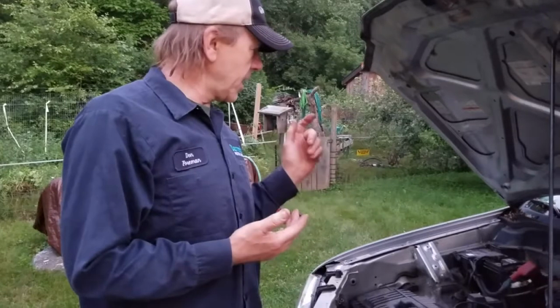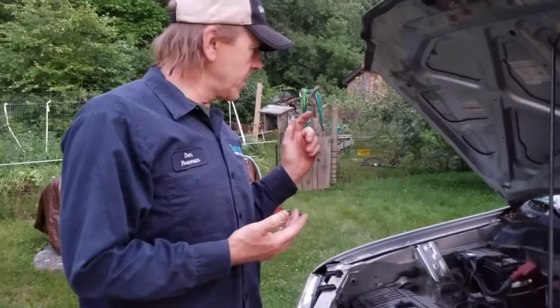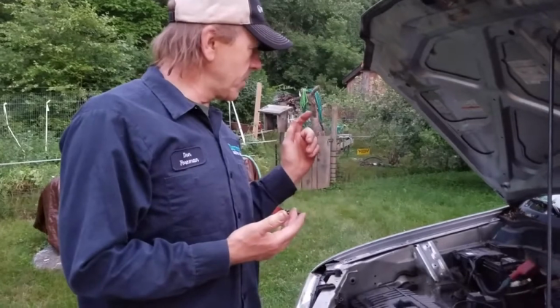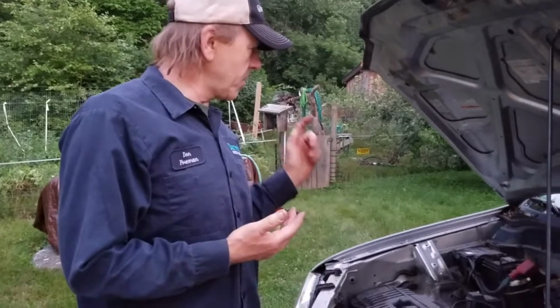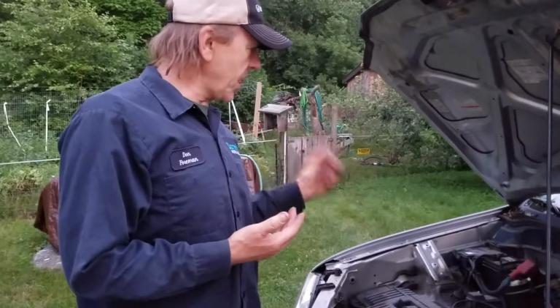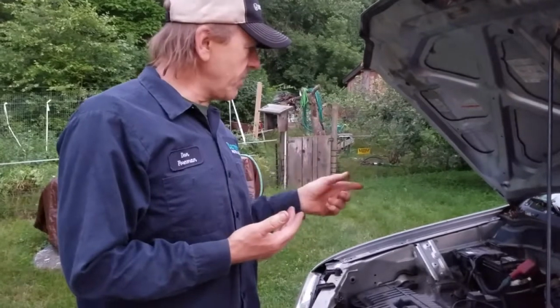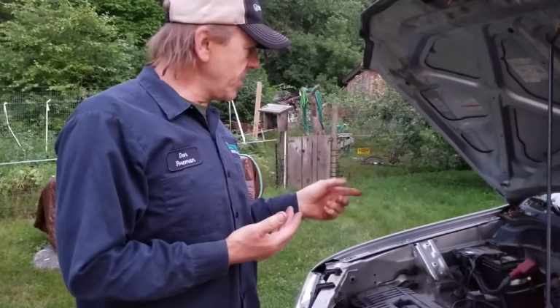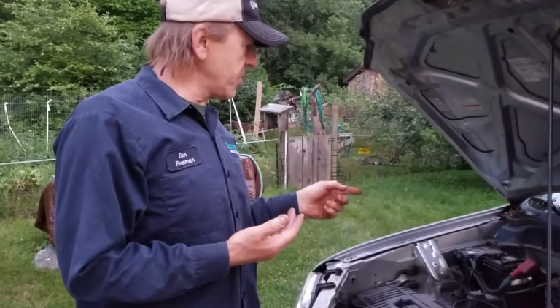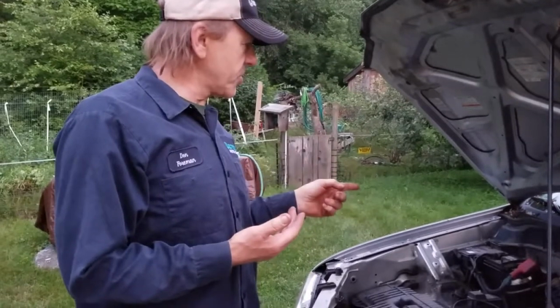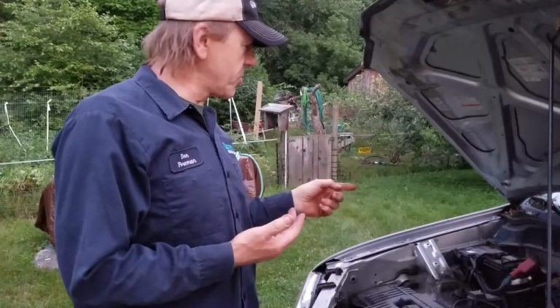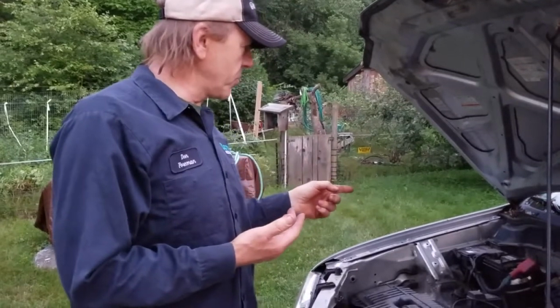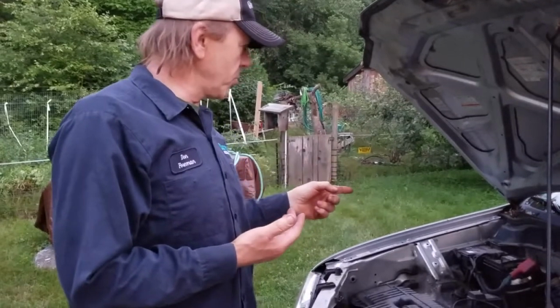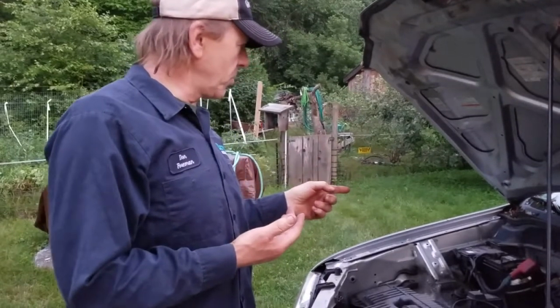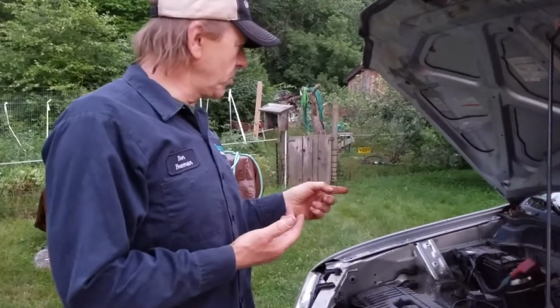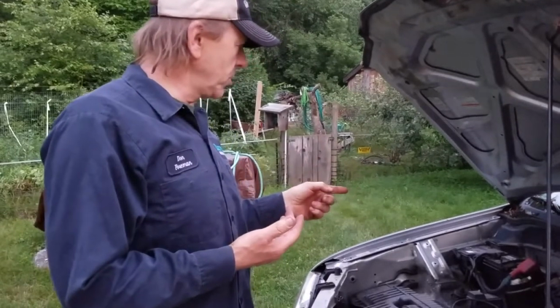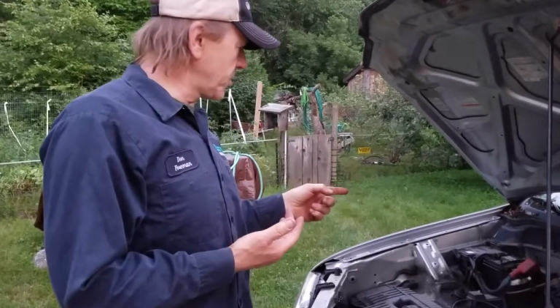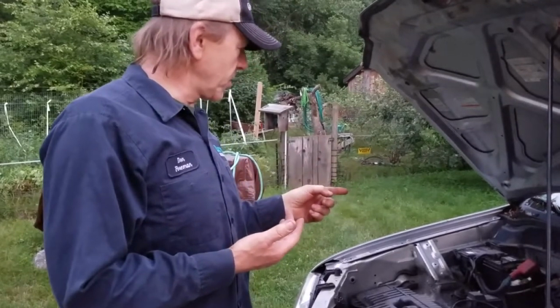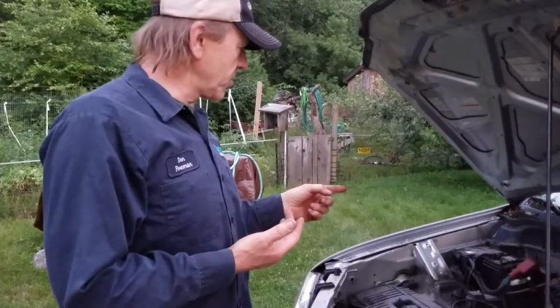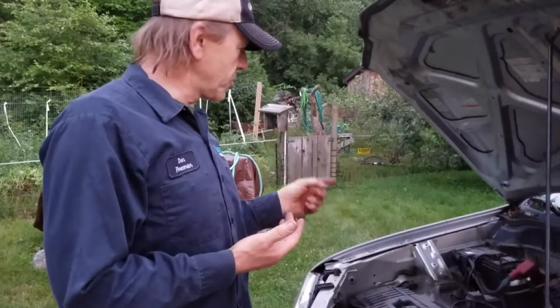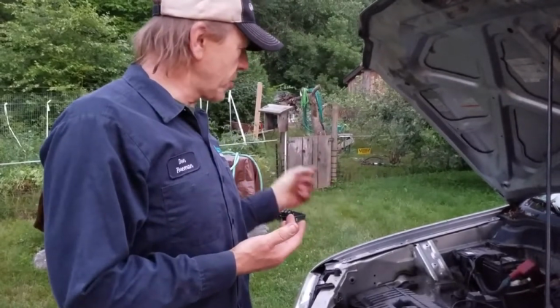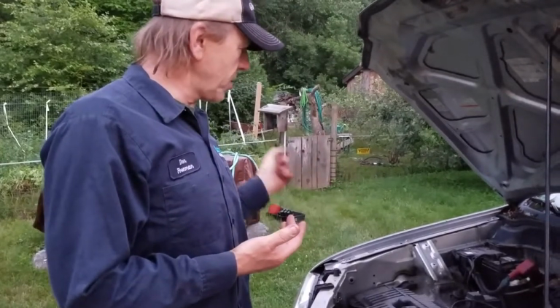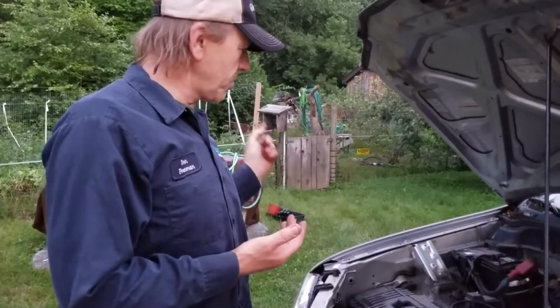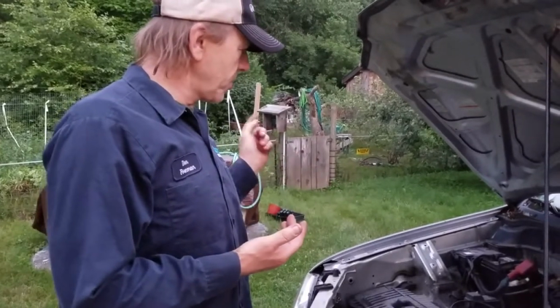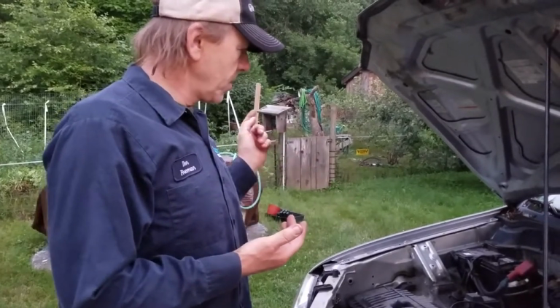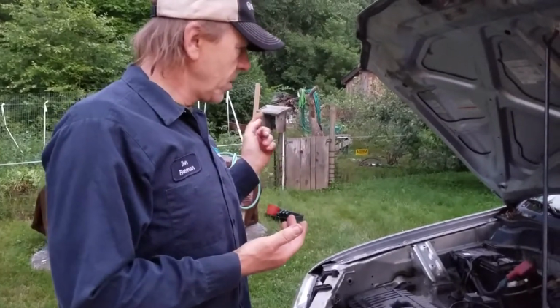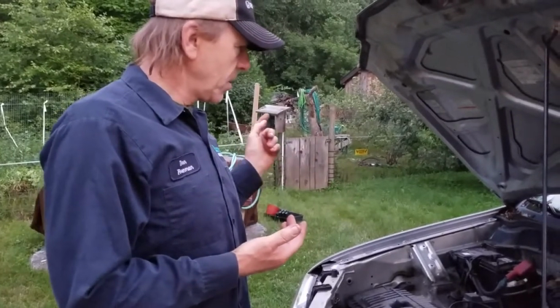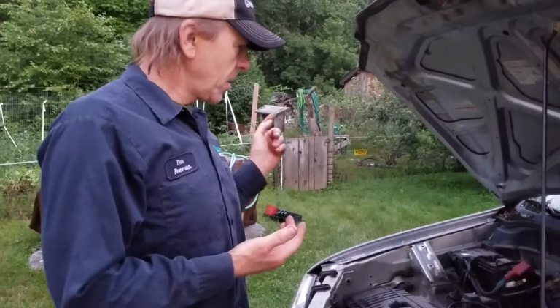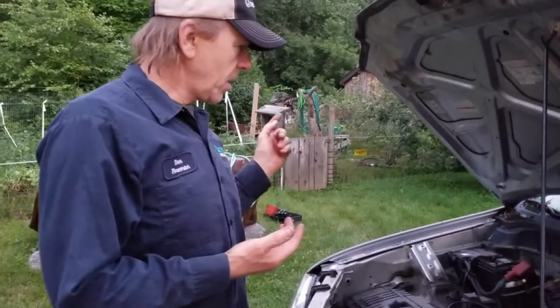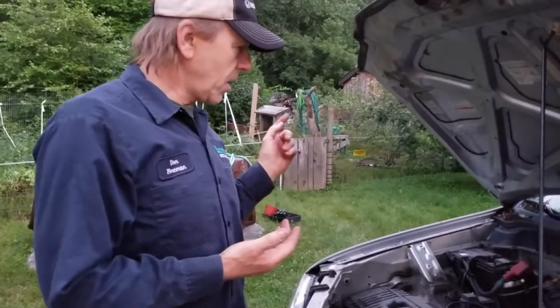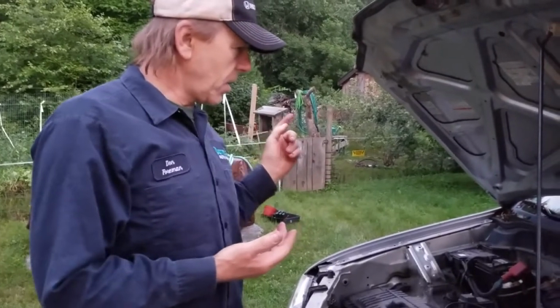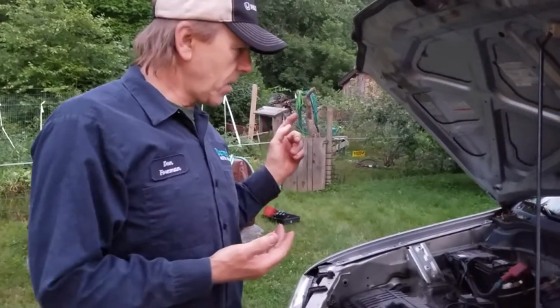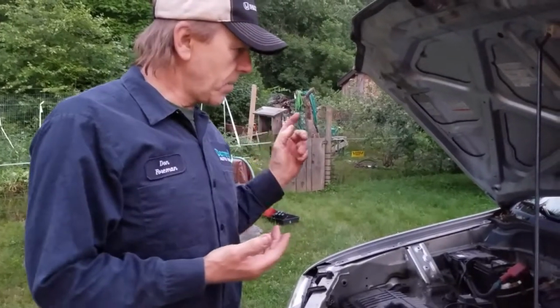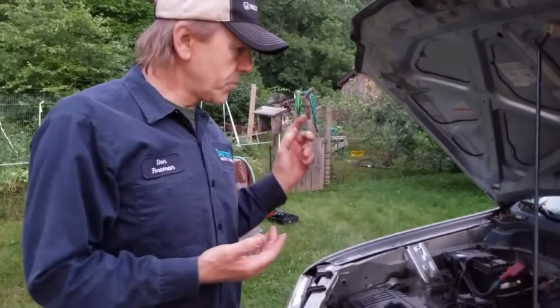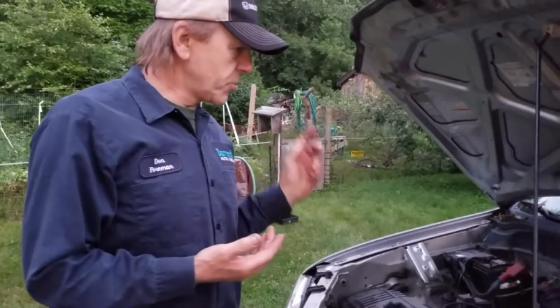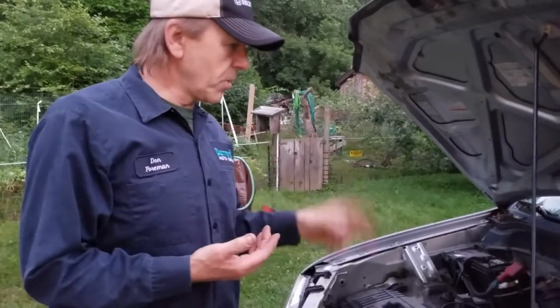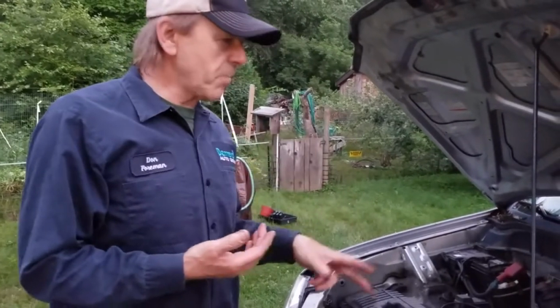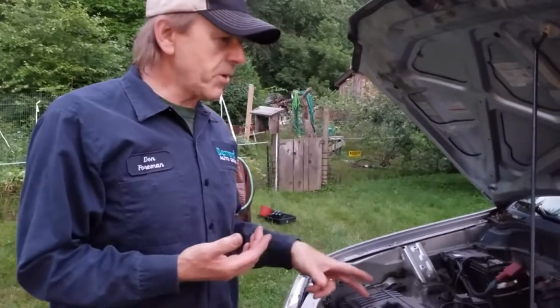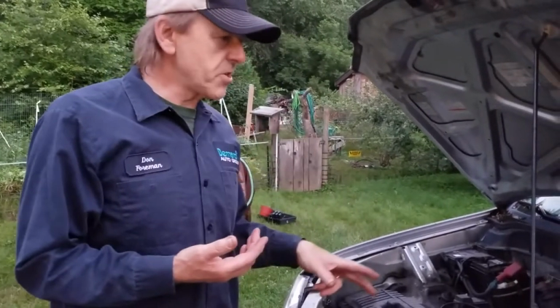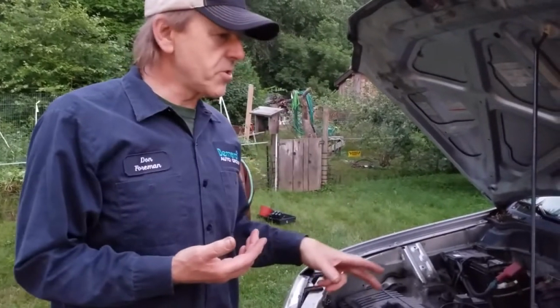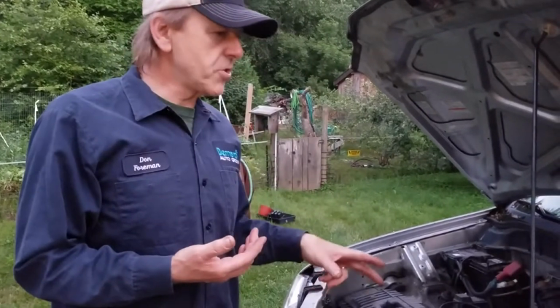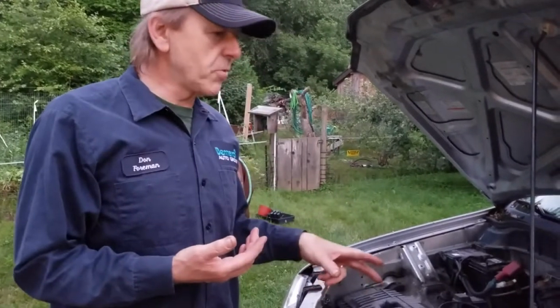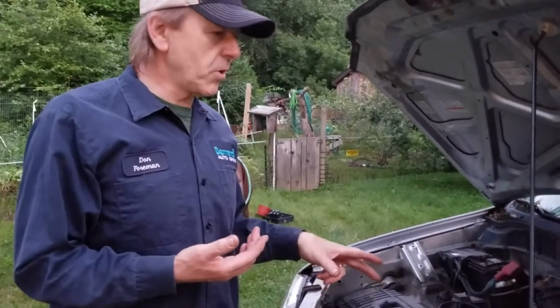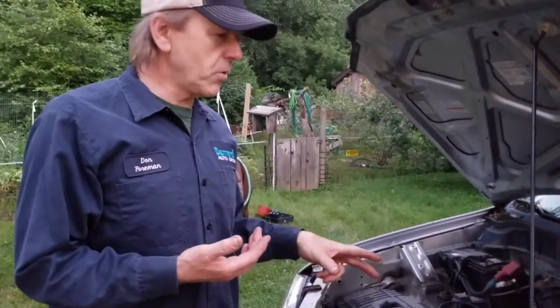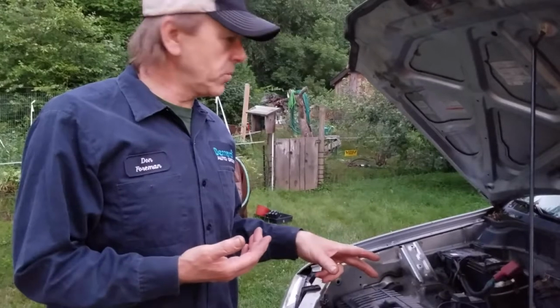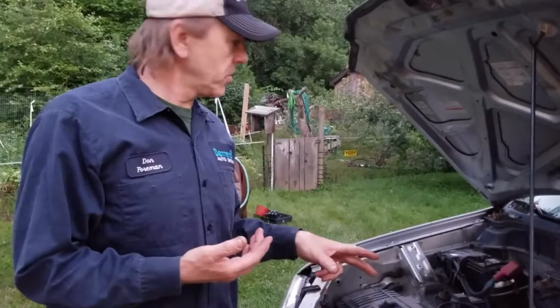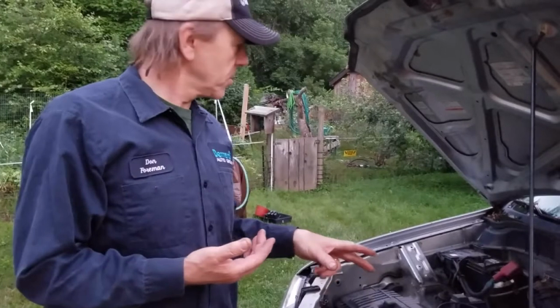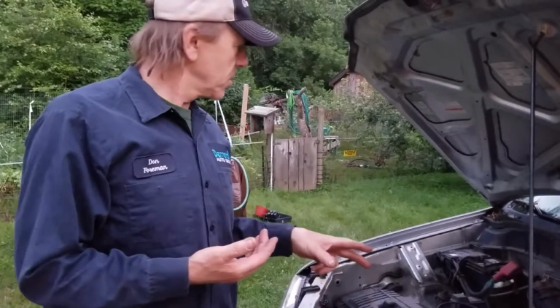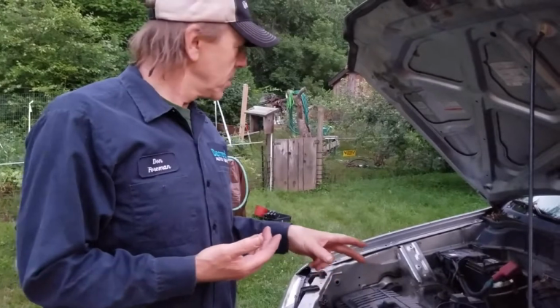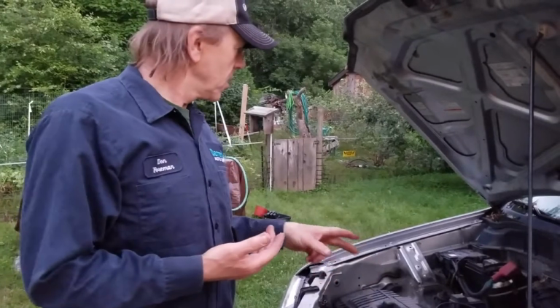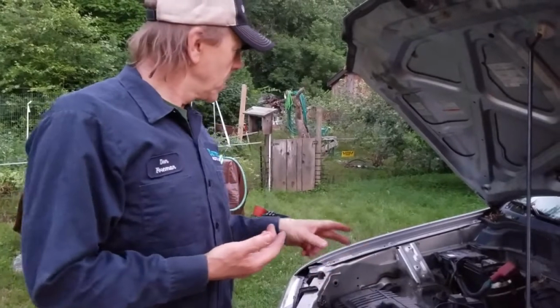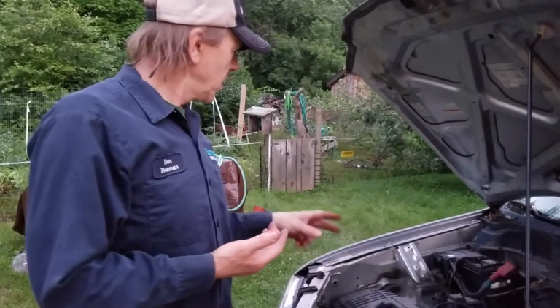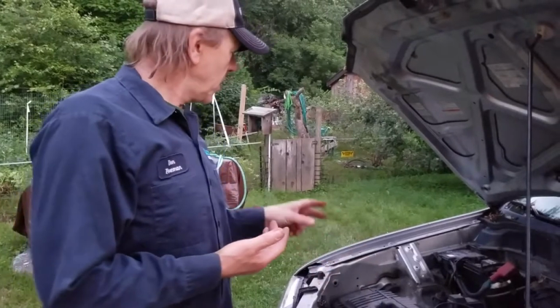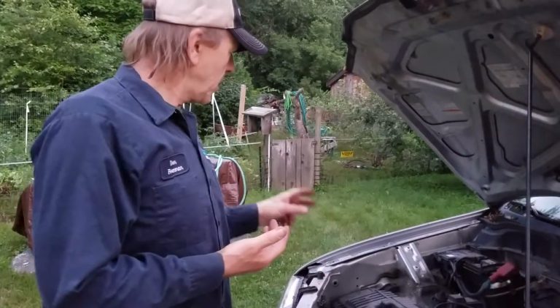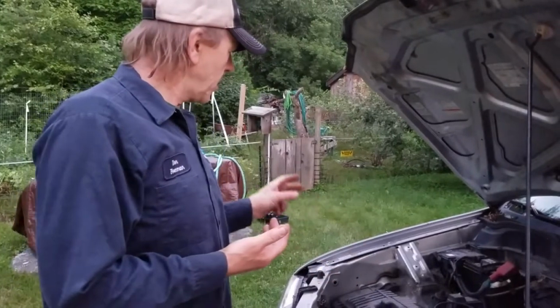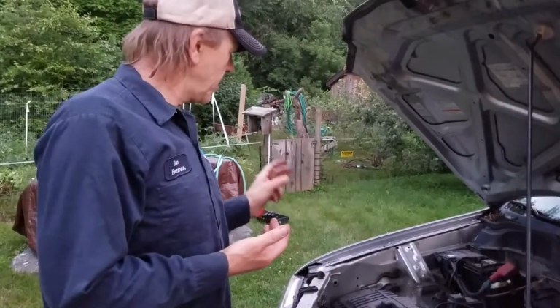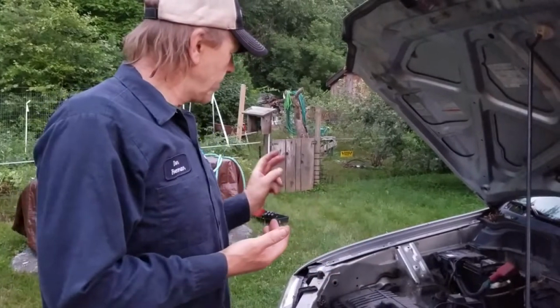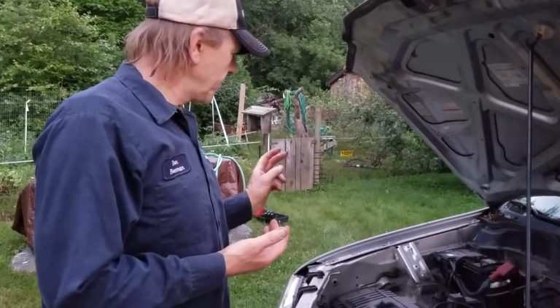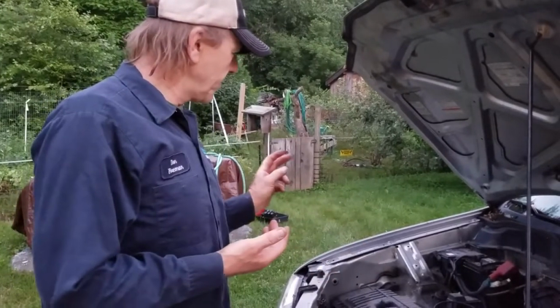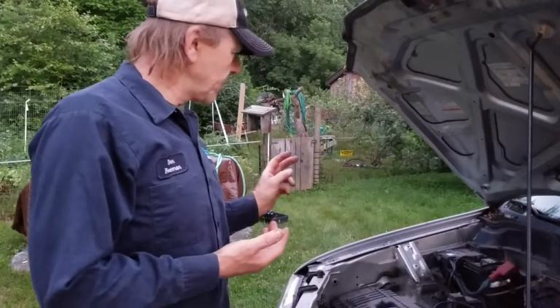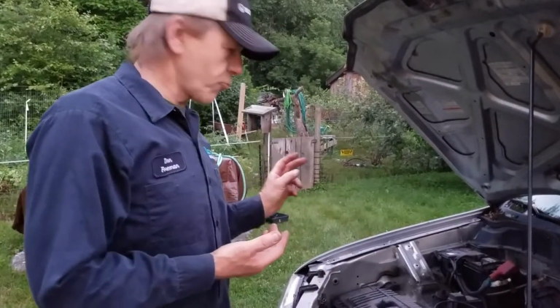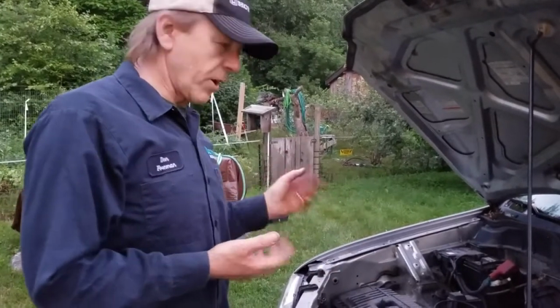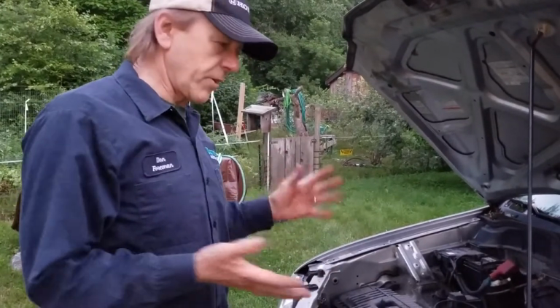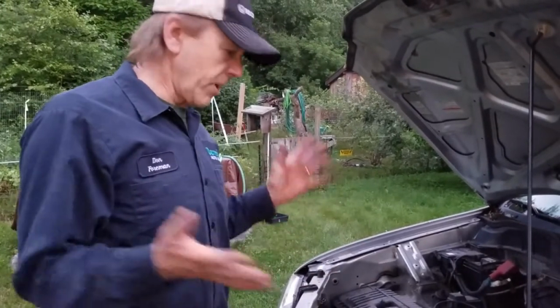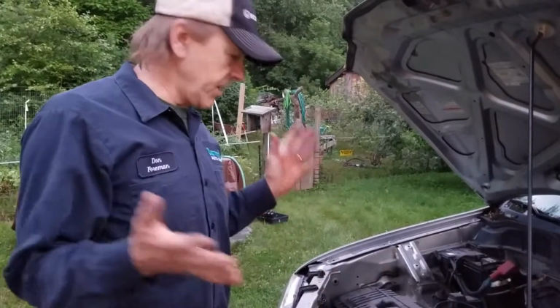The battery isn't too old, it's in good shape. The tune-up isn't too old either. It's running great.